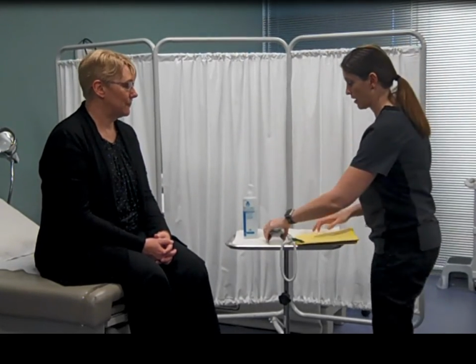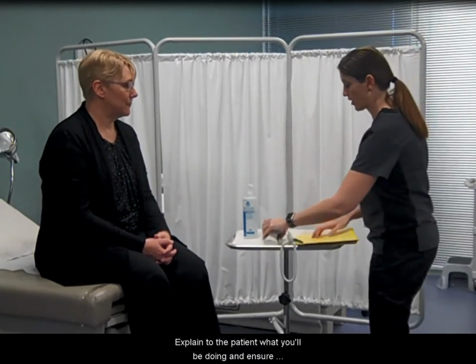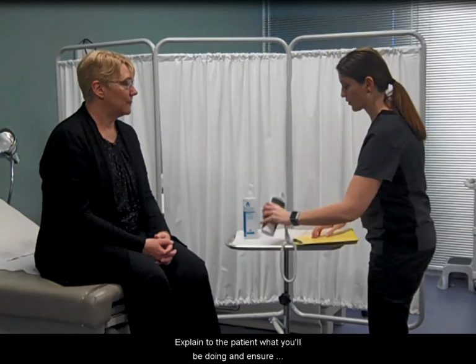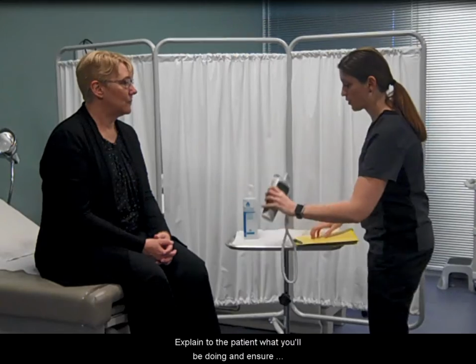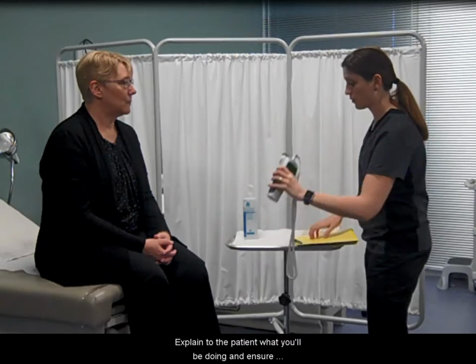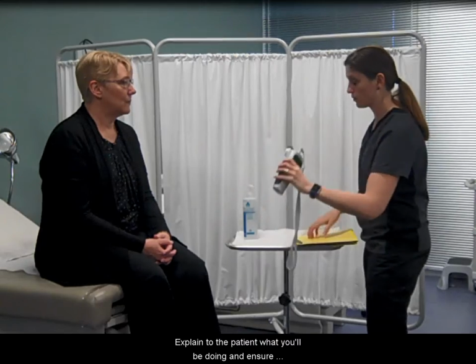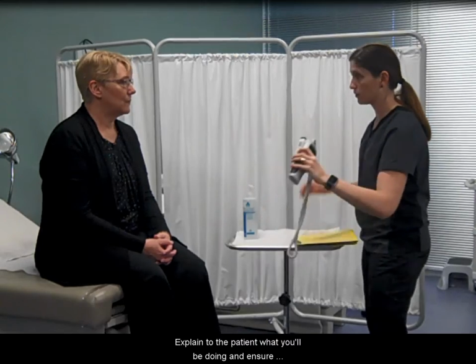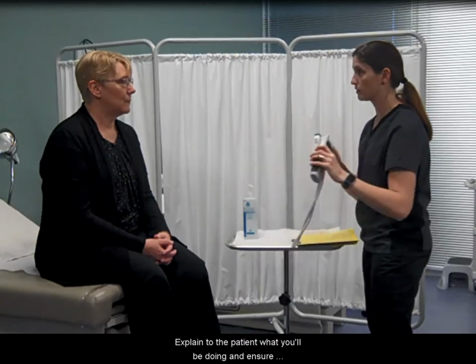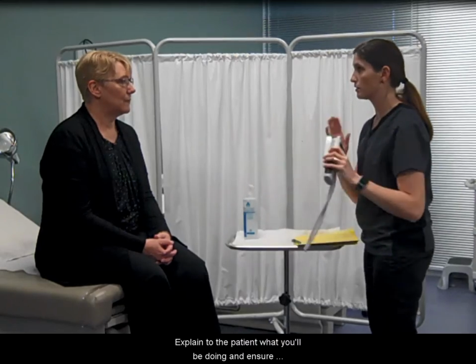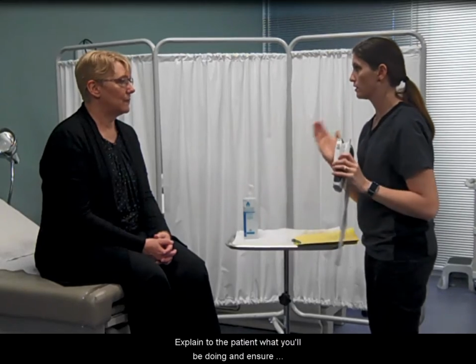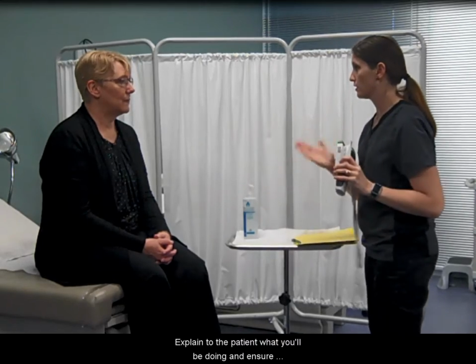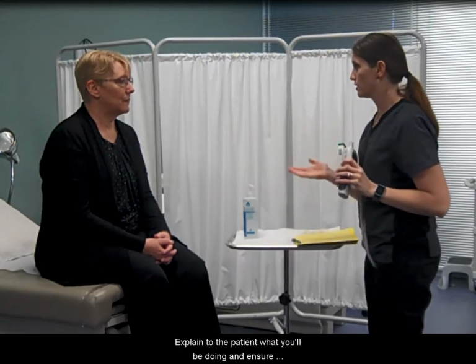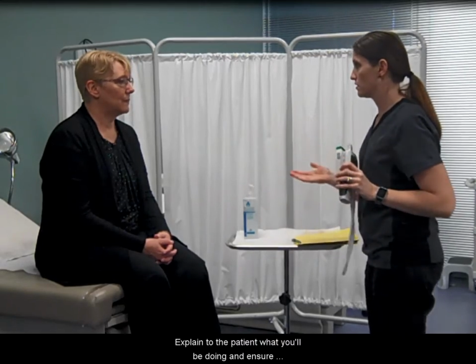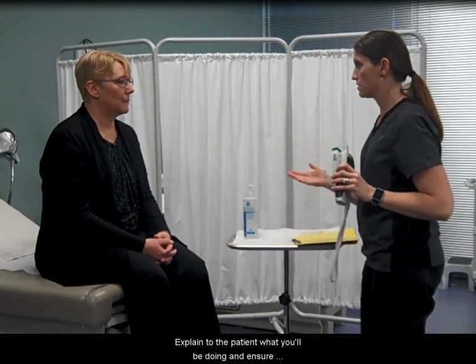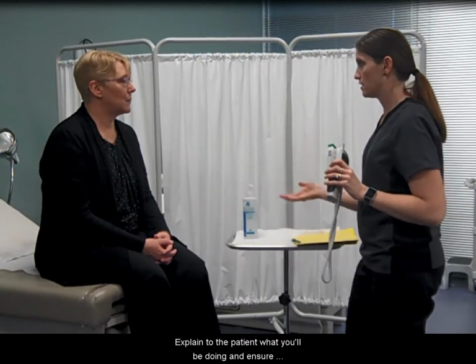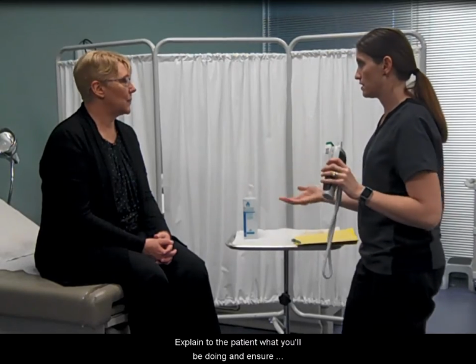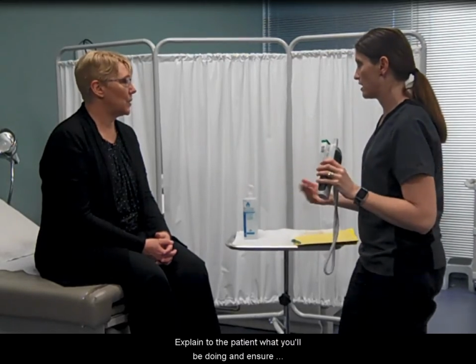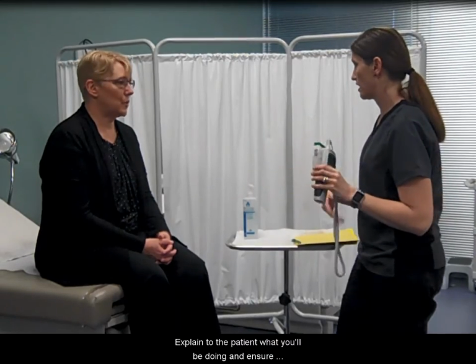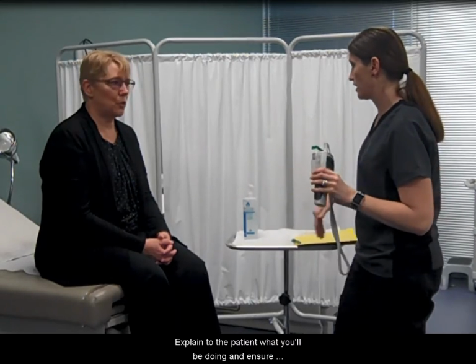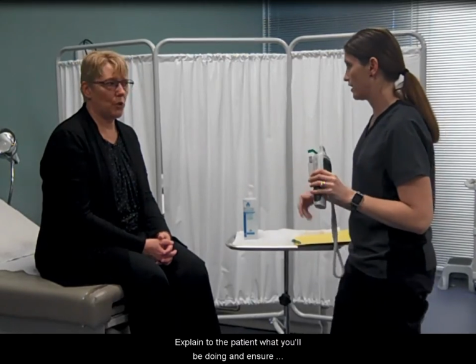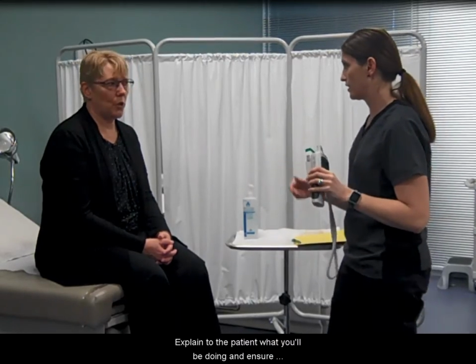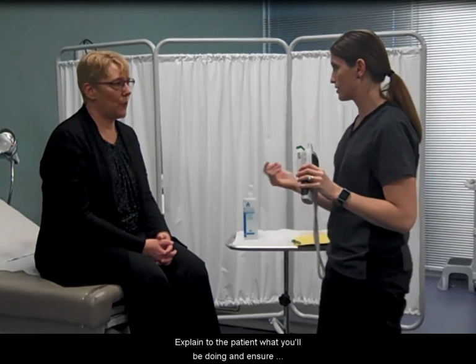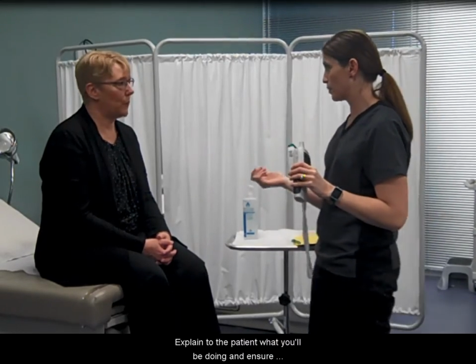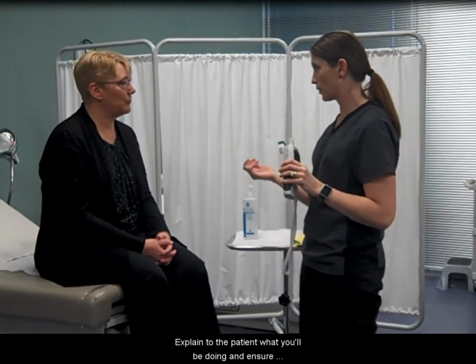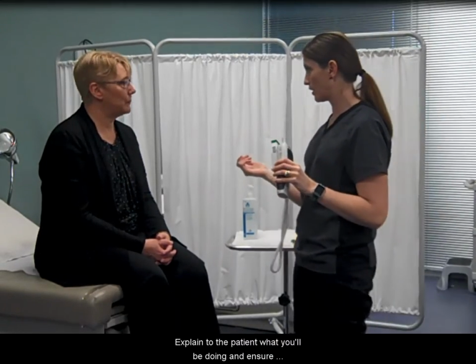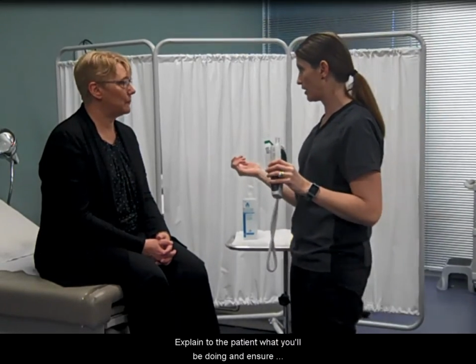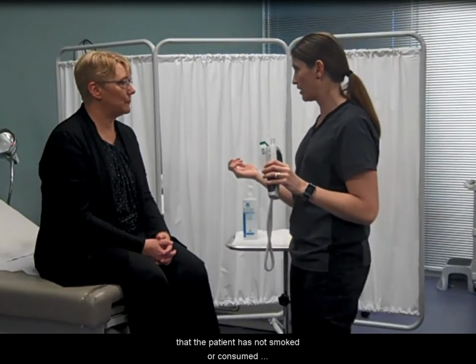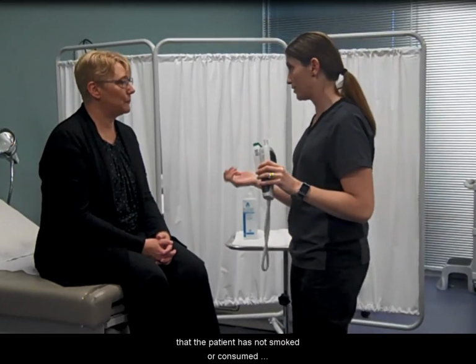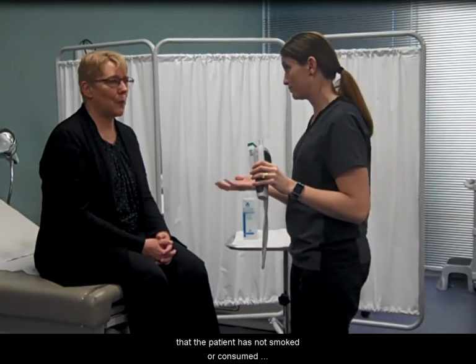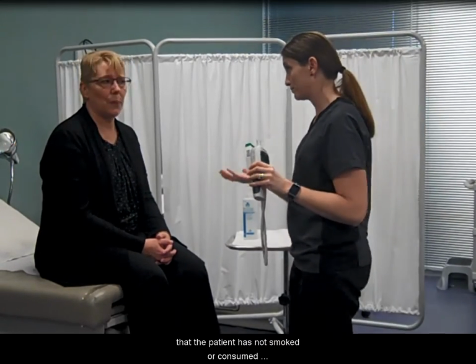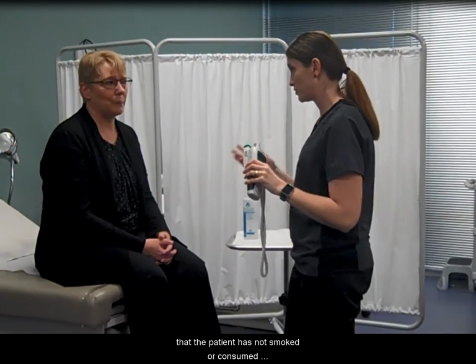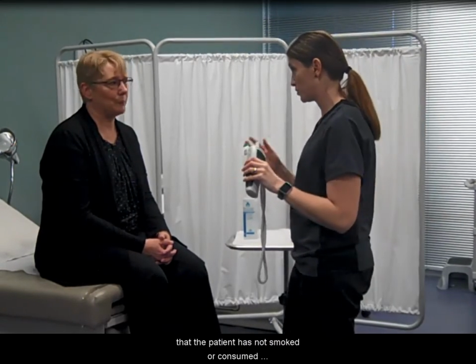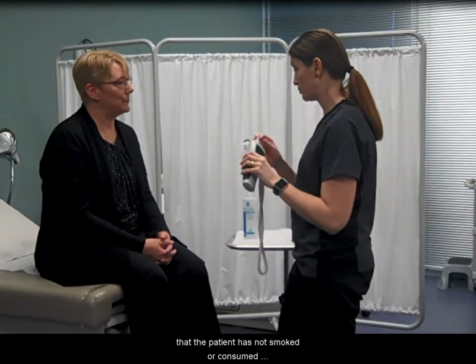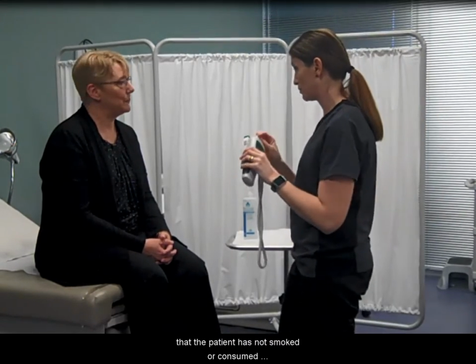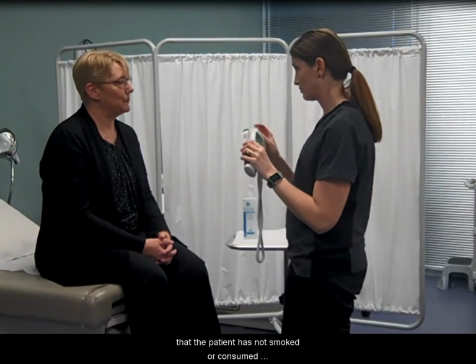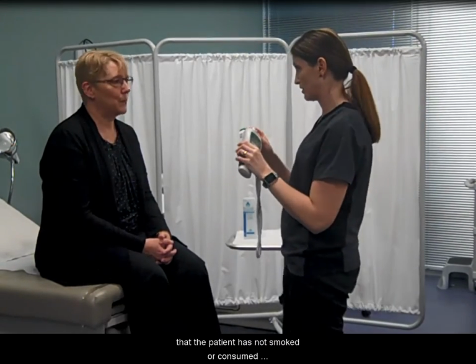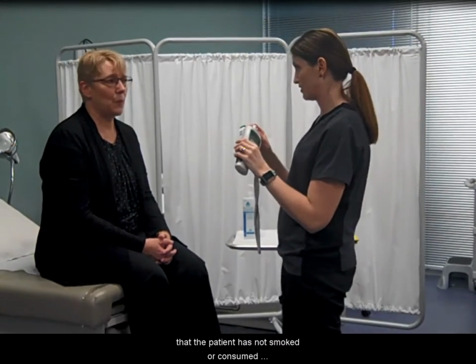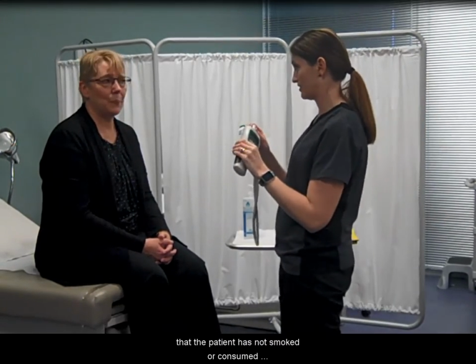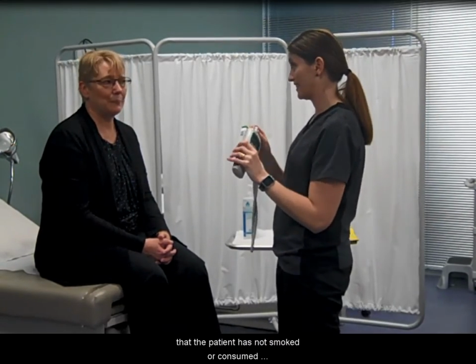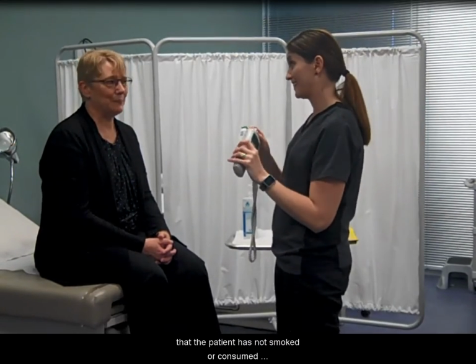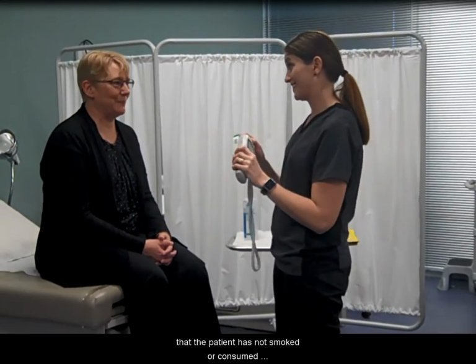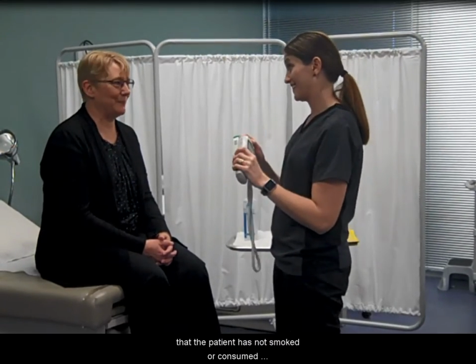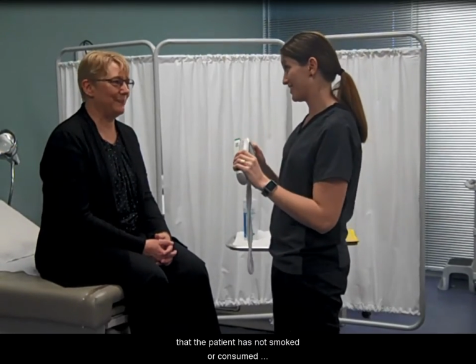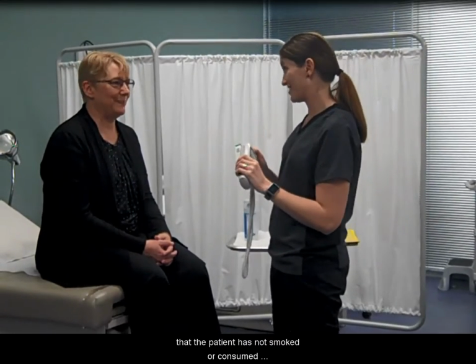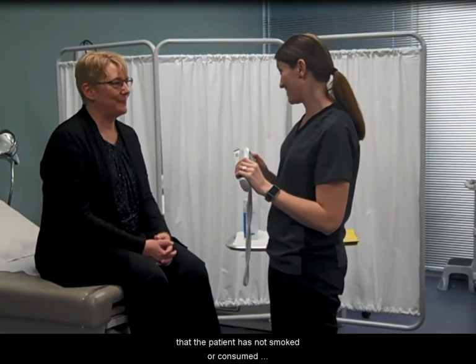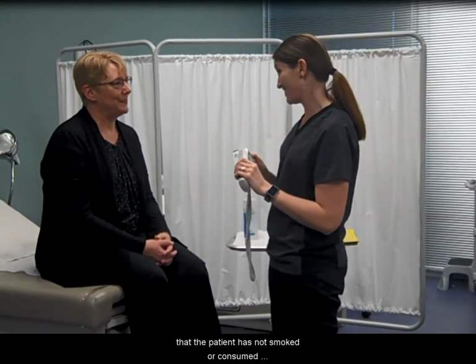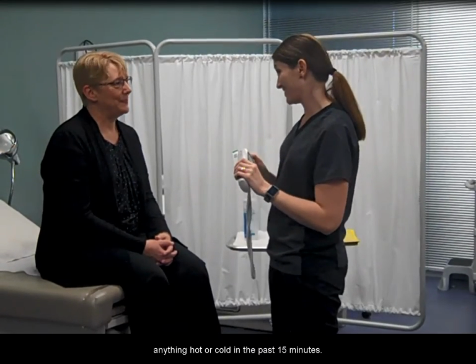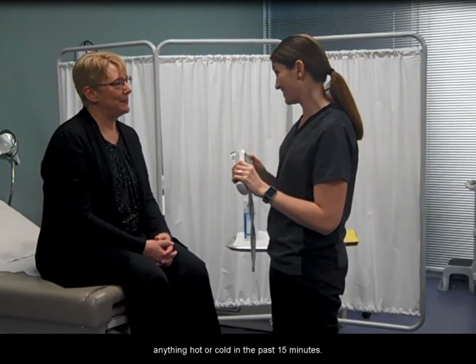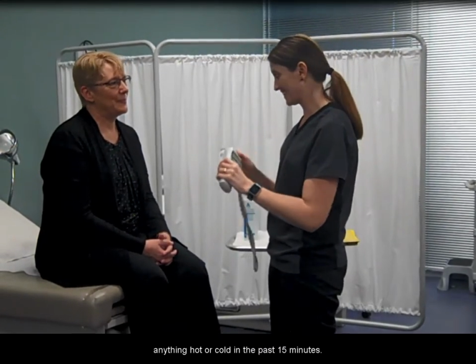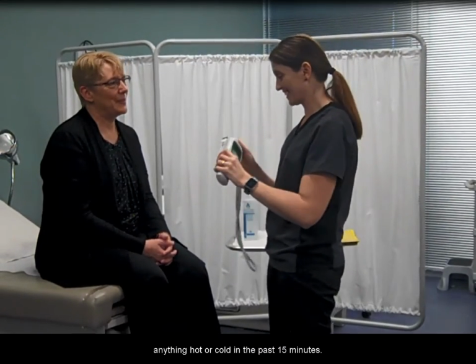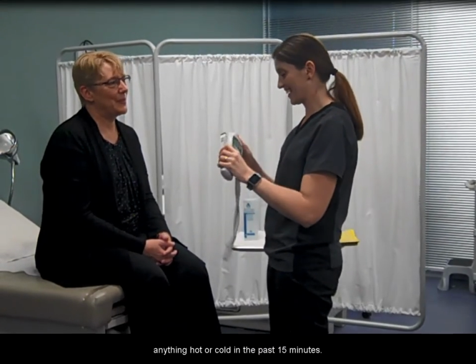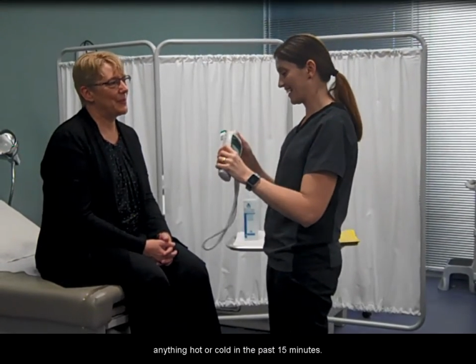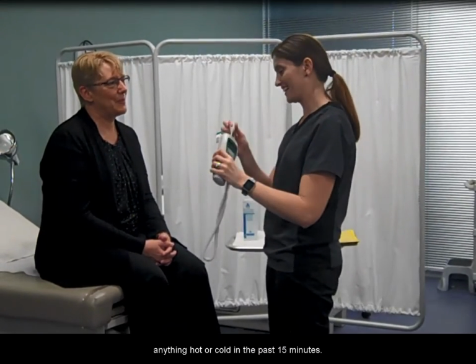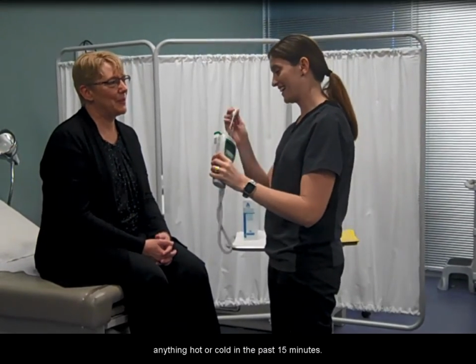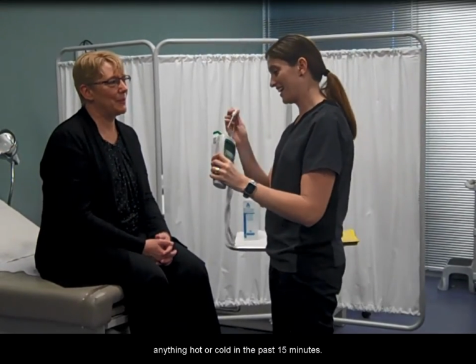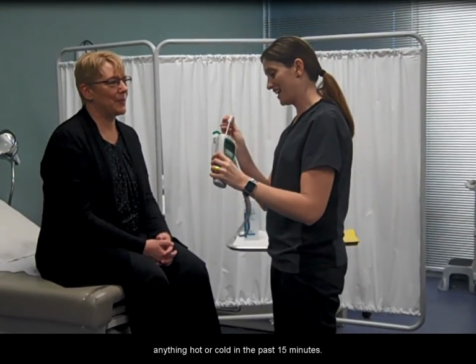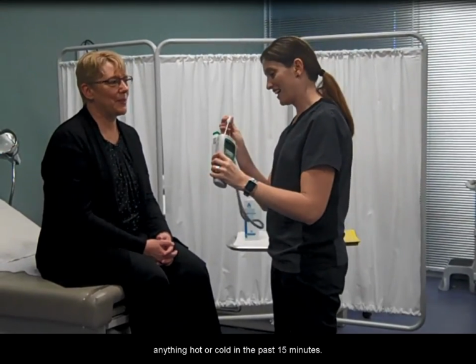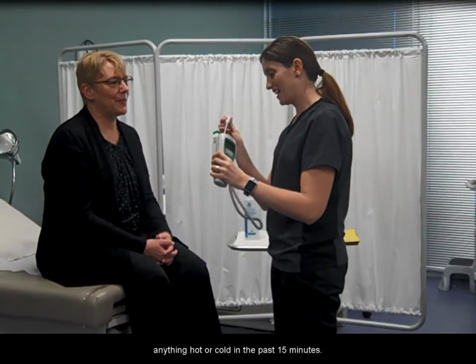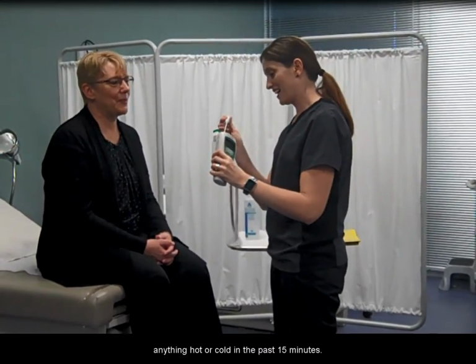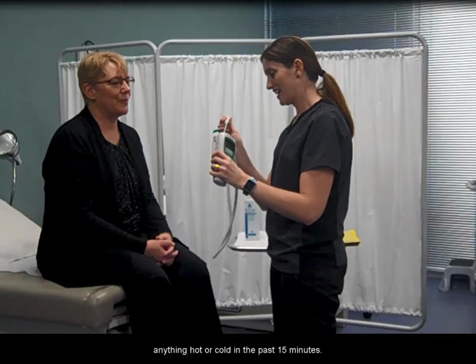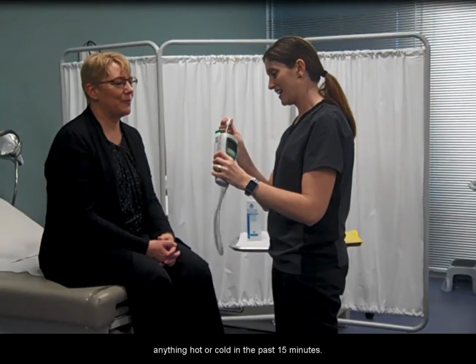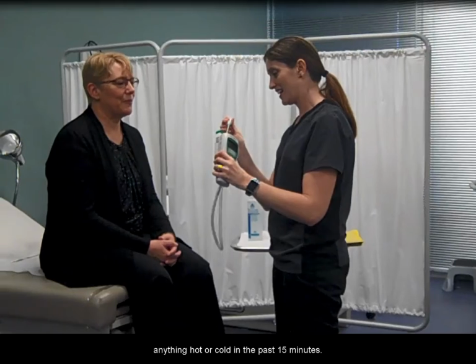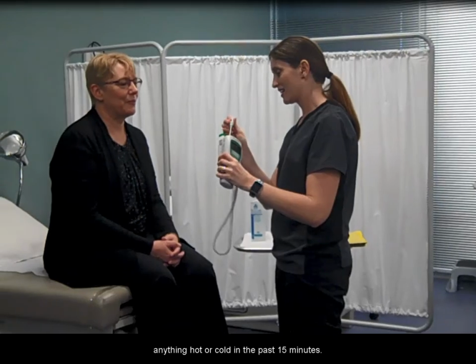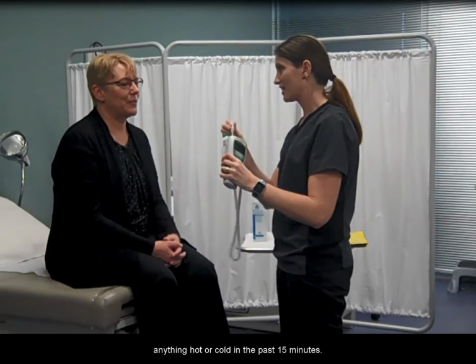Explain to the patient what you will be doing and ensure that the patient has not smoked or consumed anything hot or cold in the past 15 minutes.